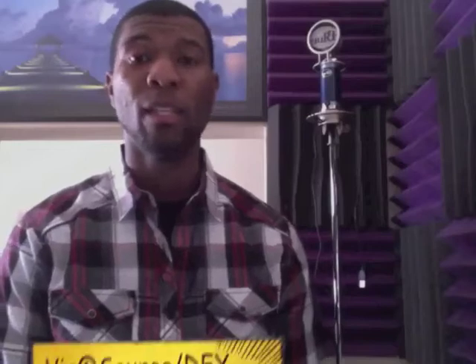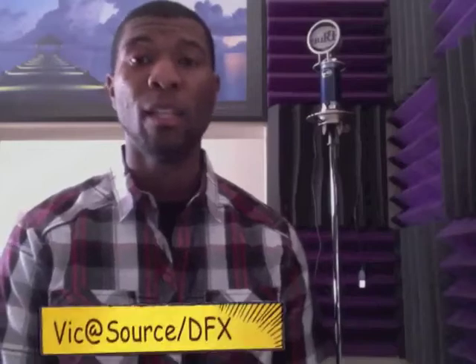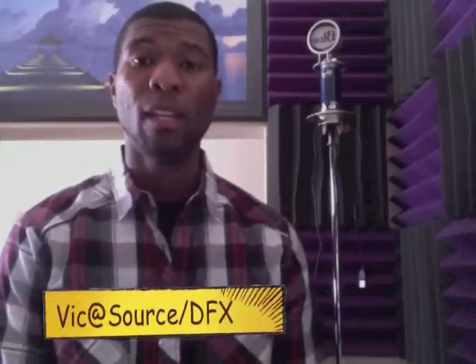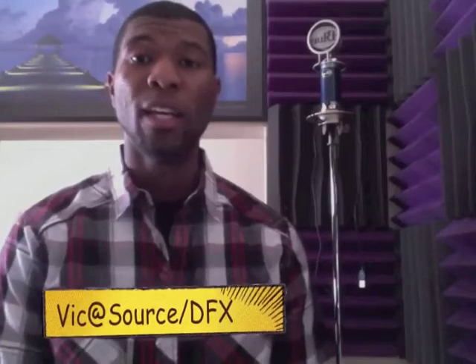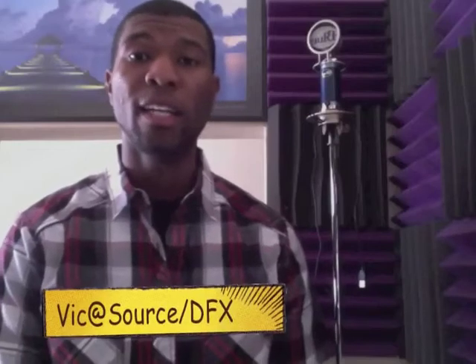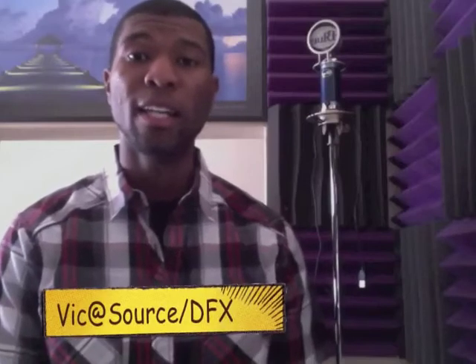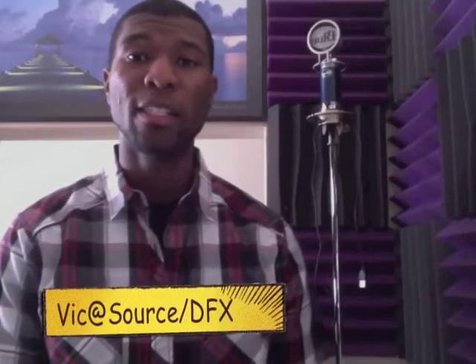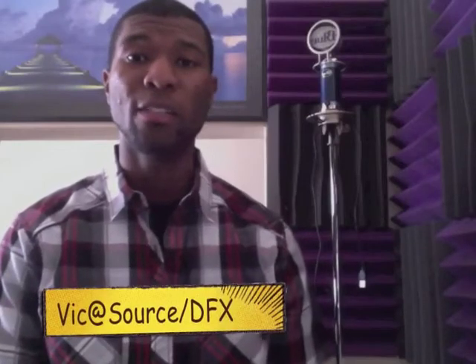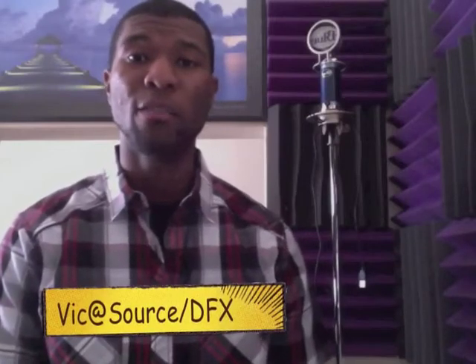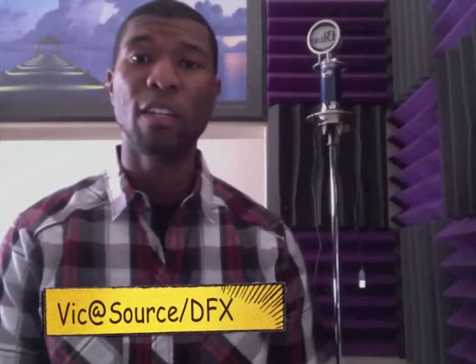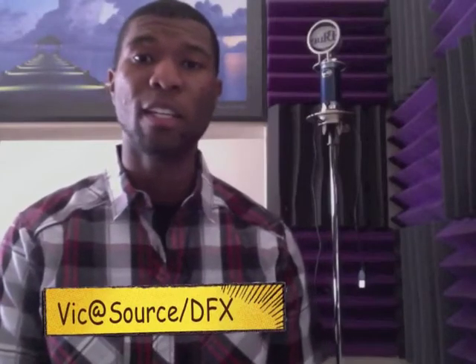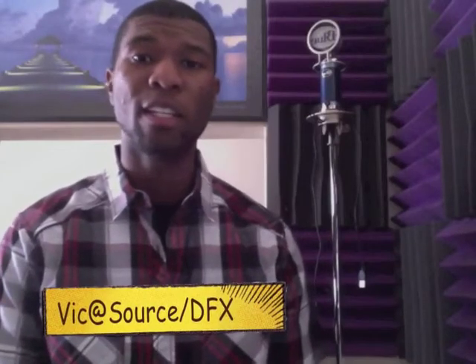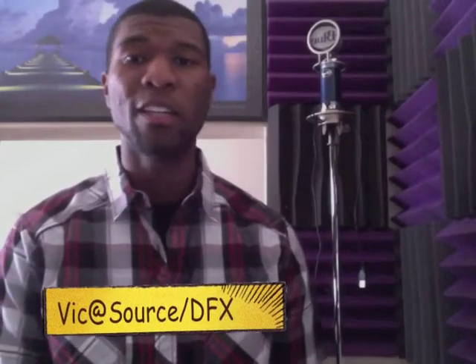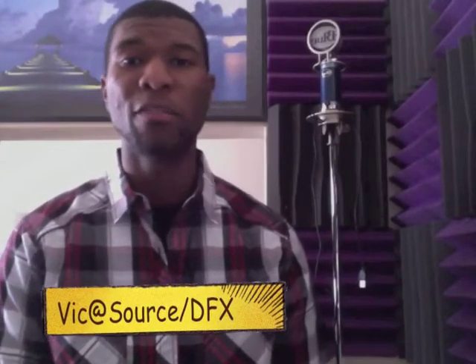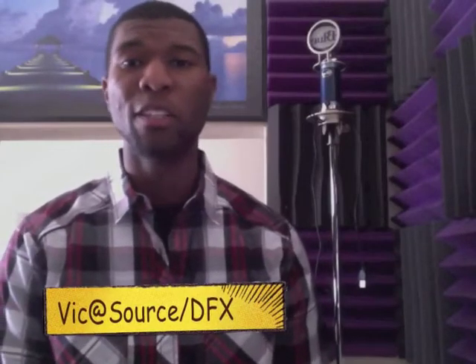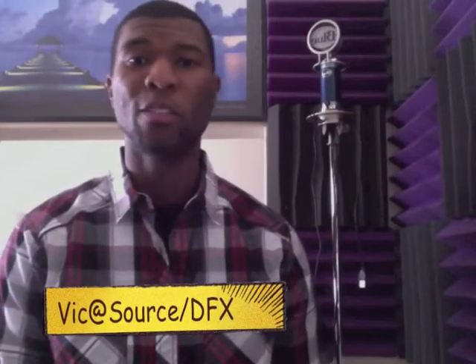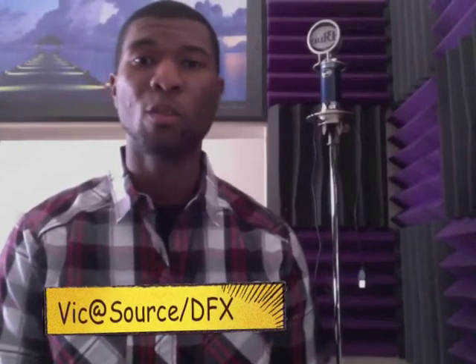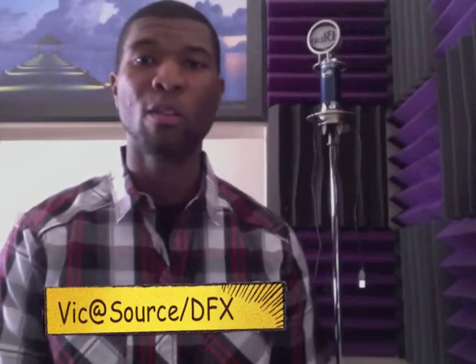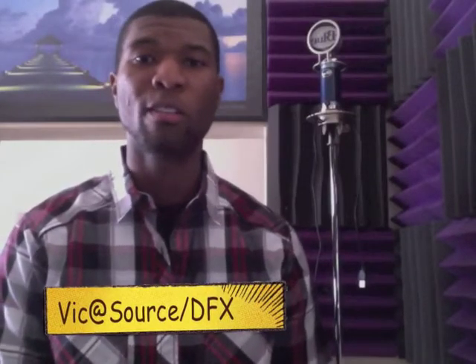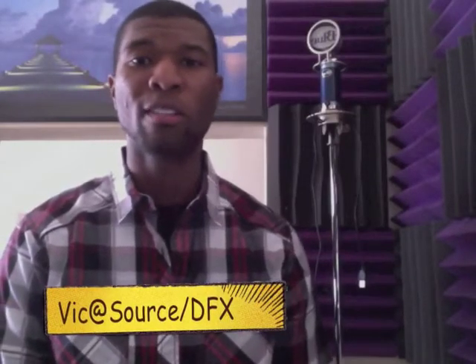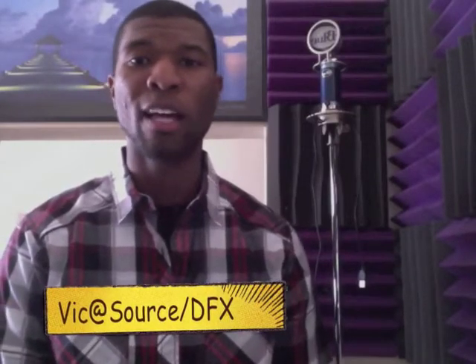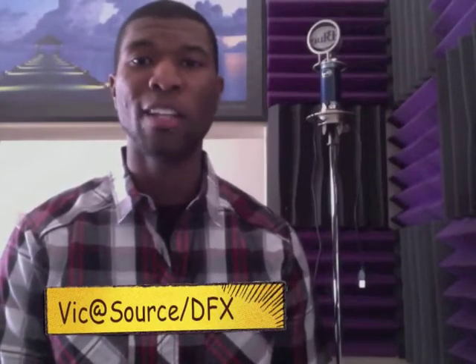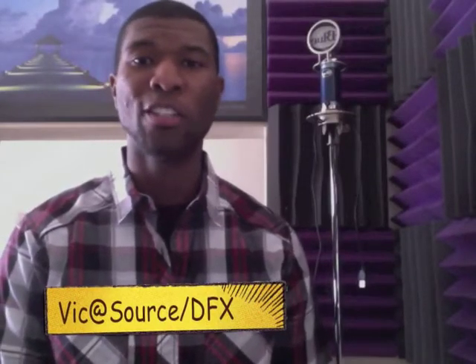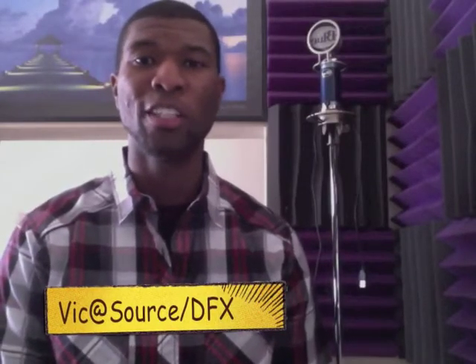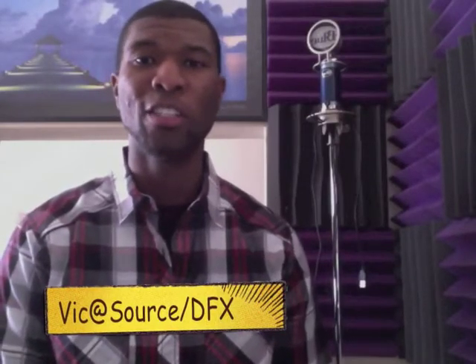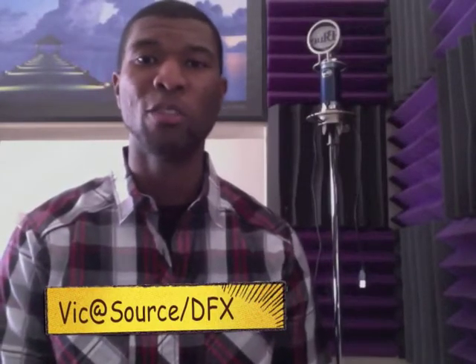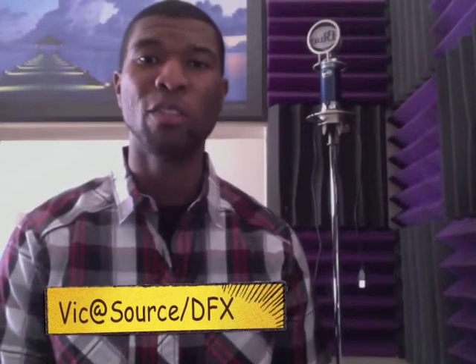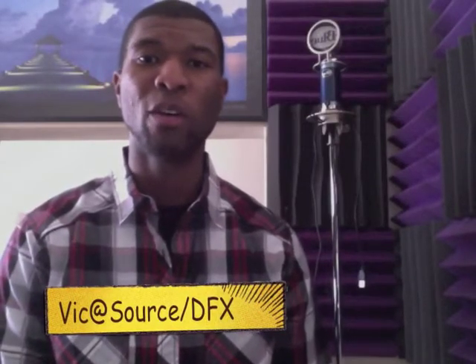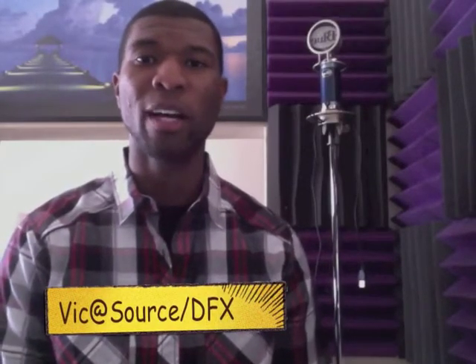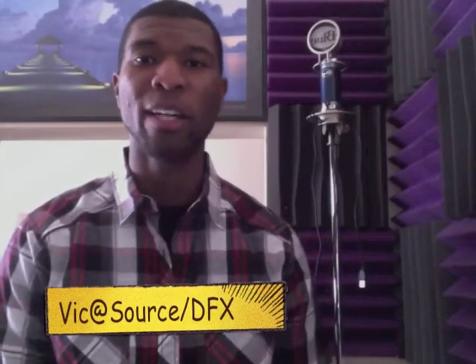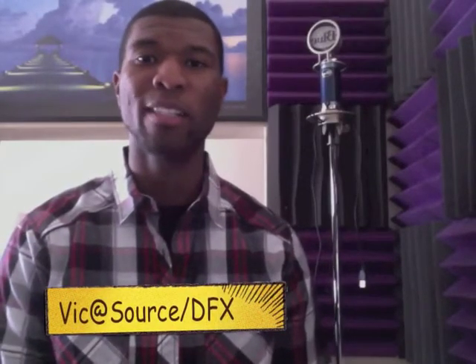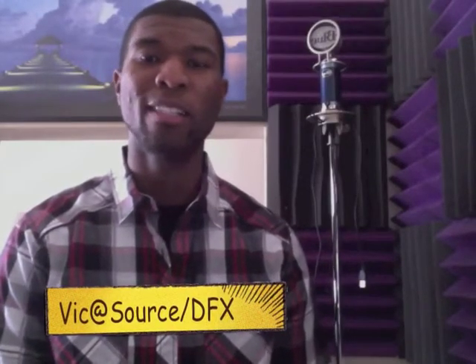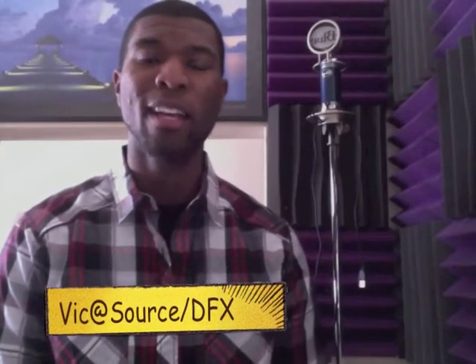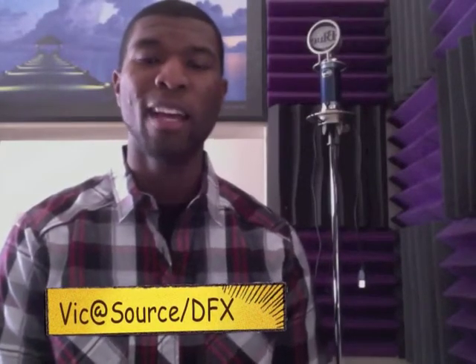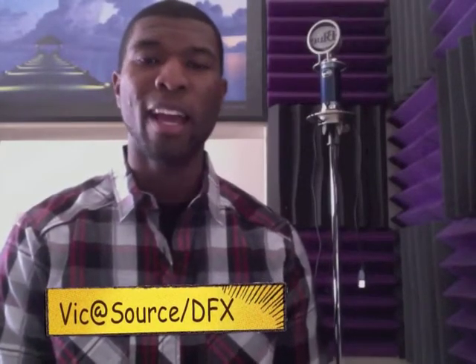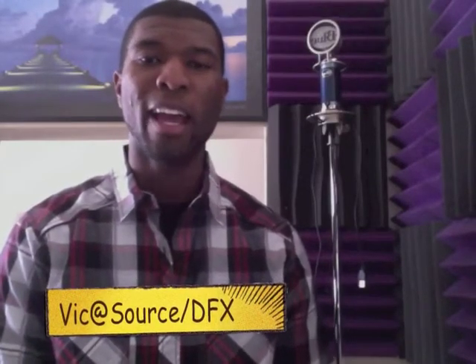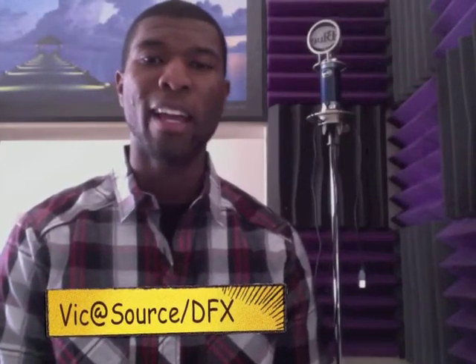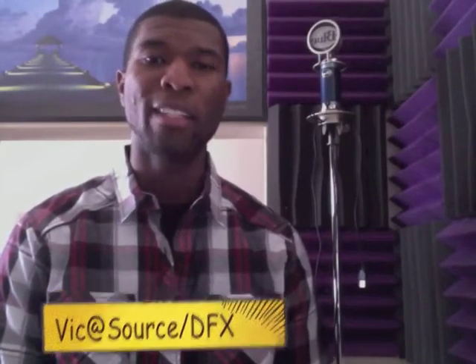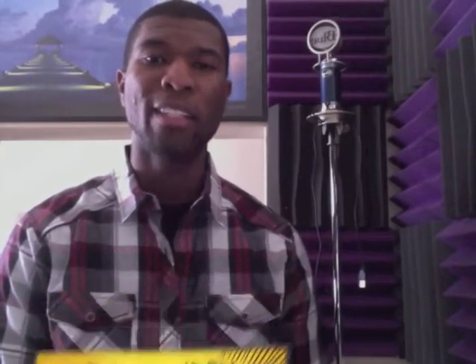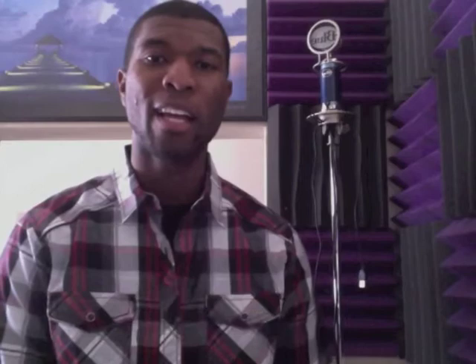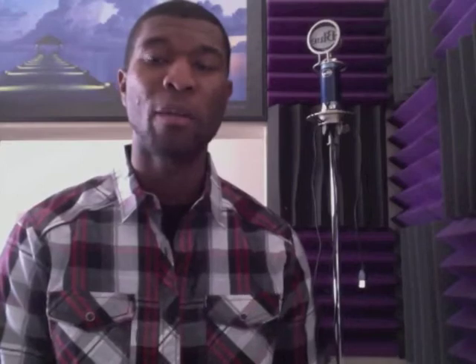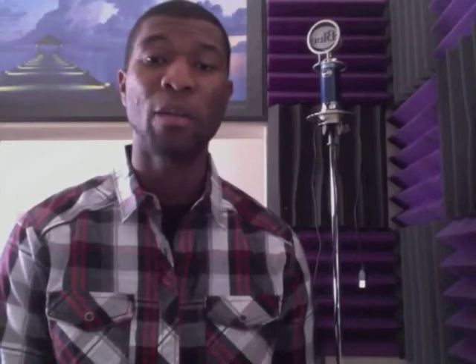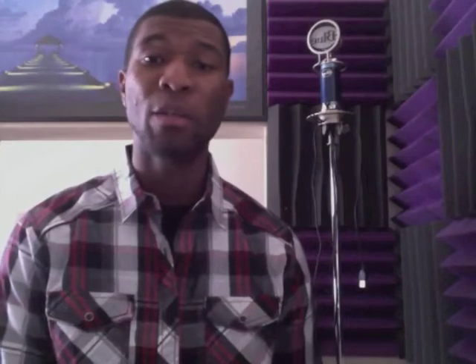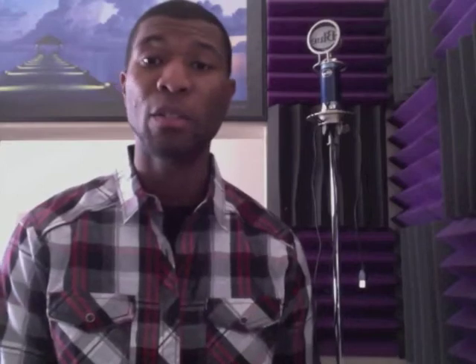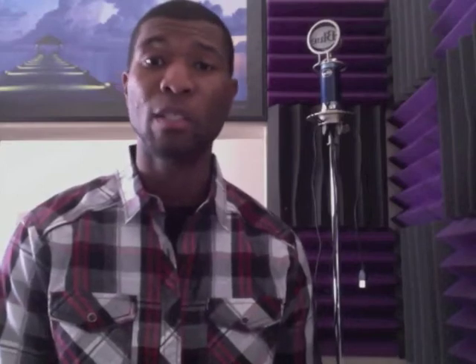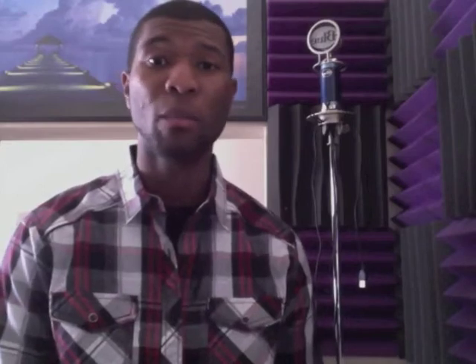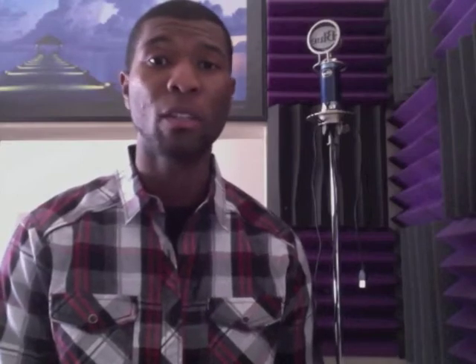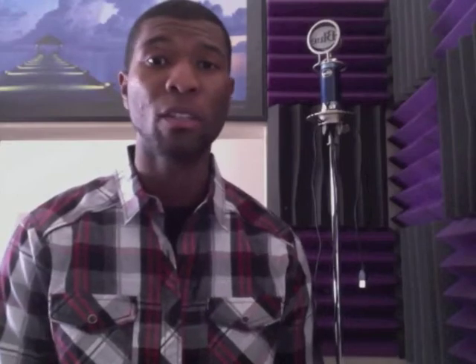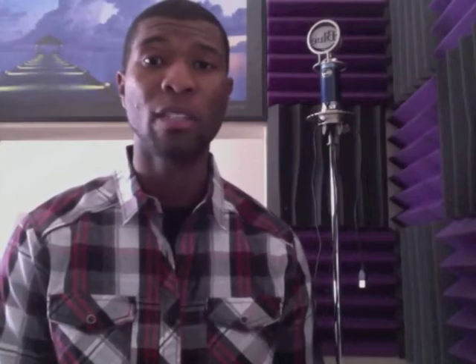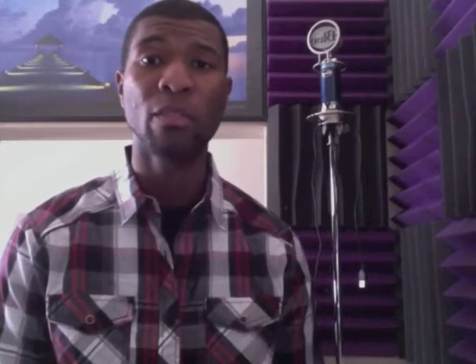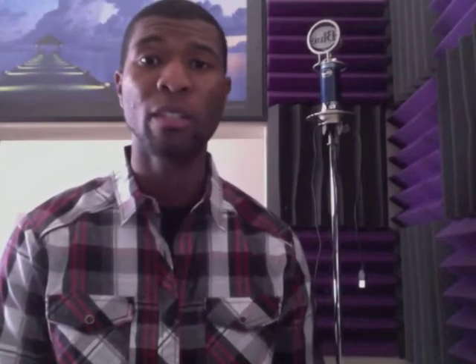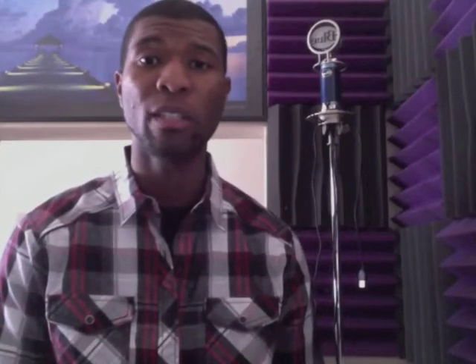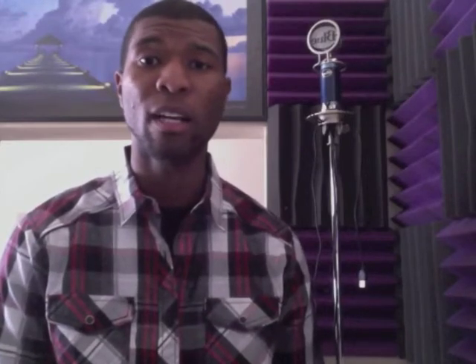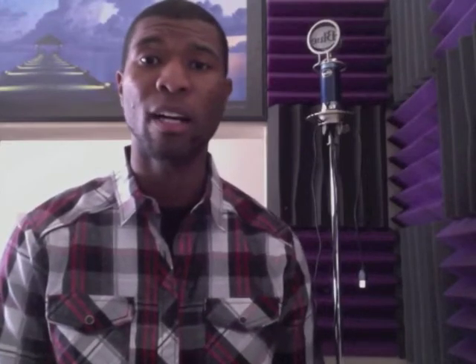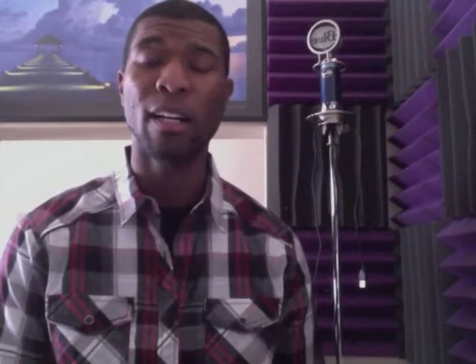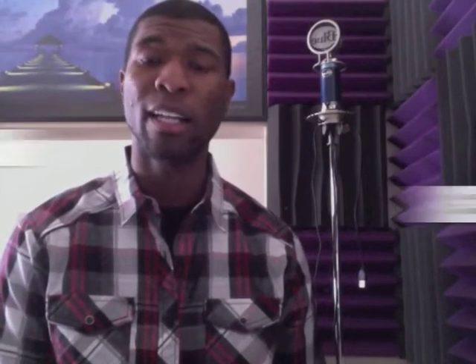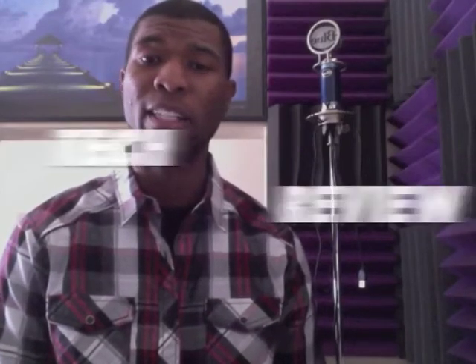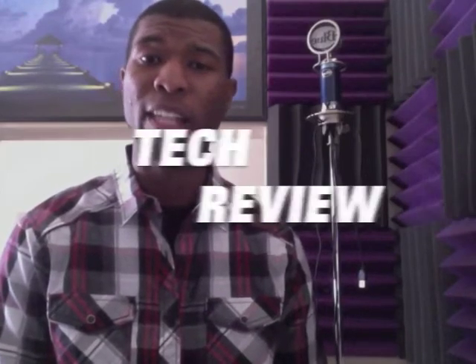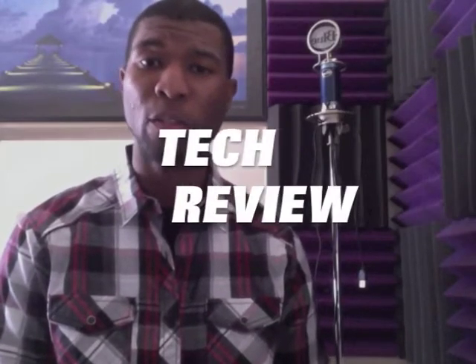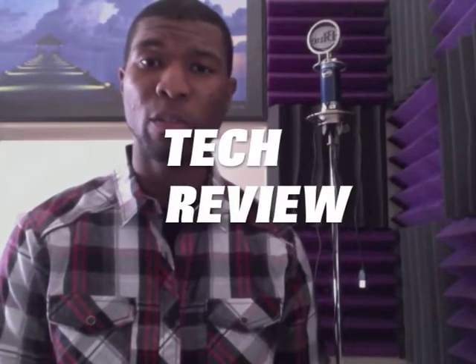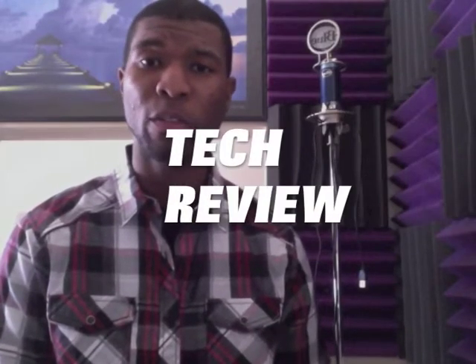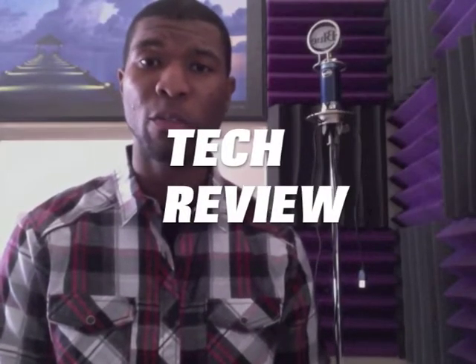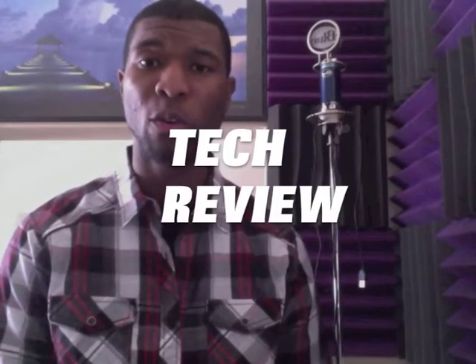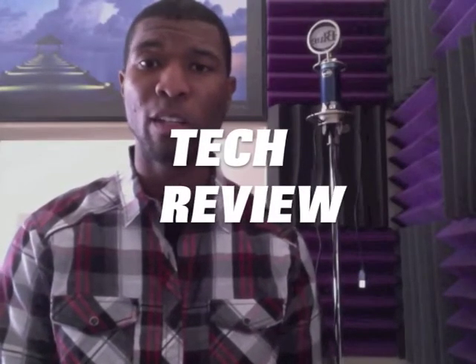Hey guys, it's Vic at The Infinite Source slash Digital Flow X, and today I'm going to be doing something a little different. I got a tech review for you.